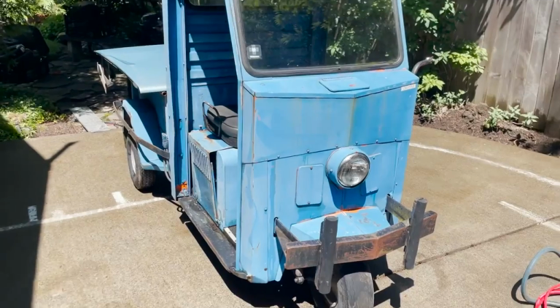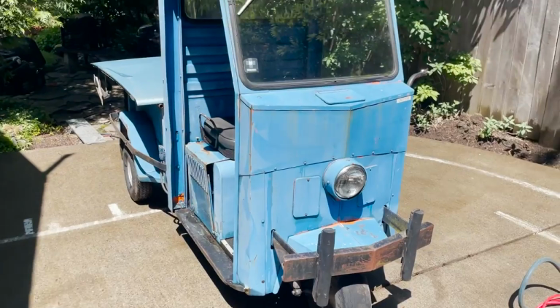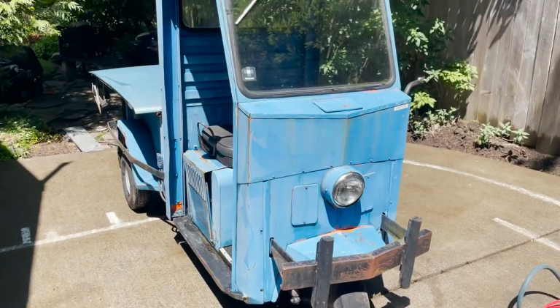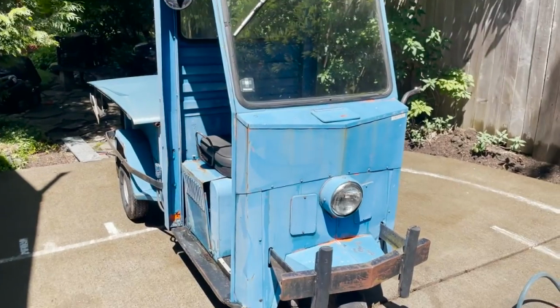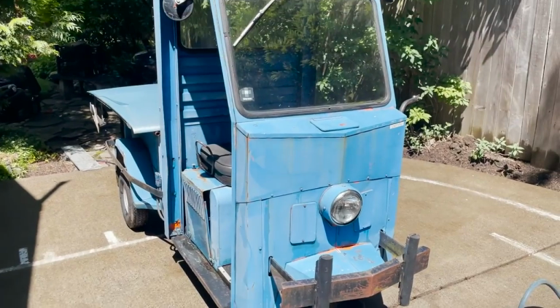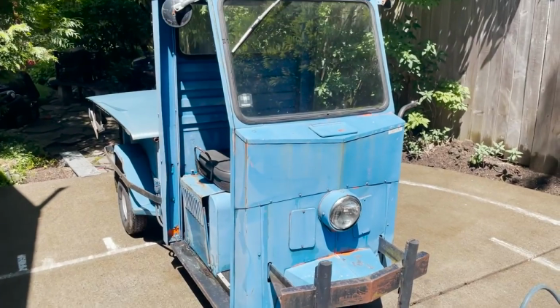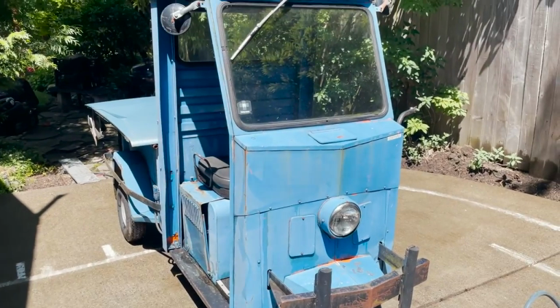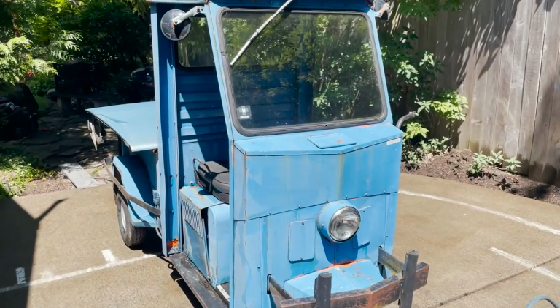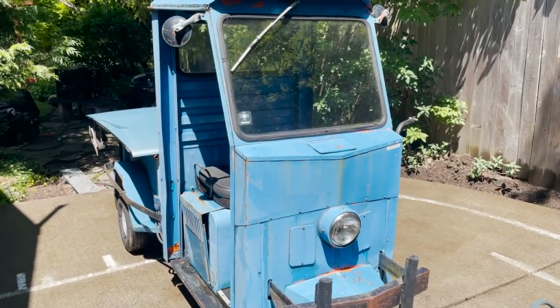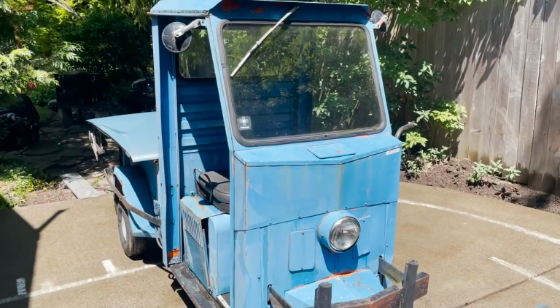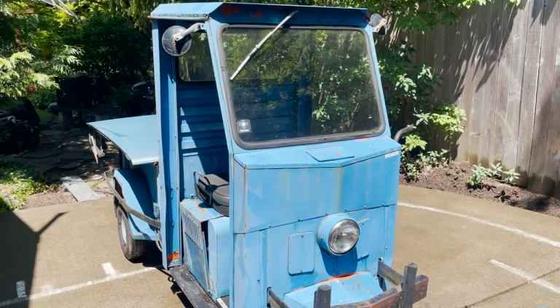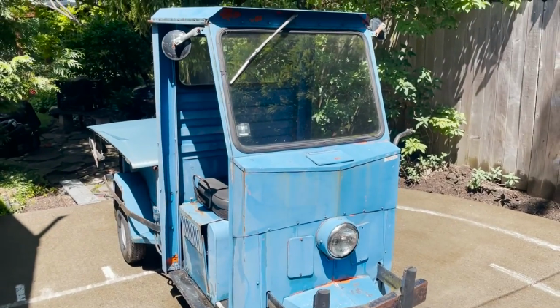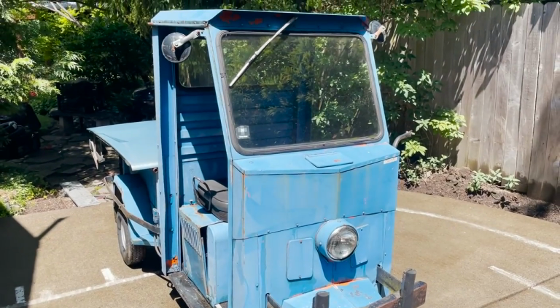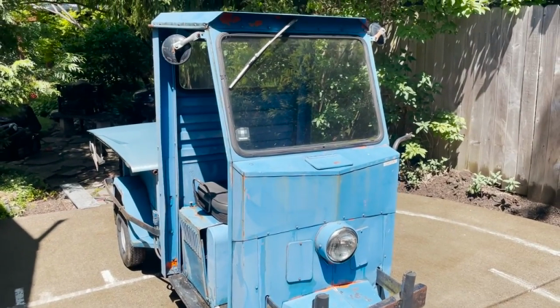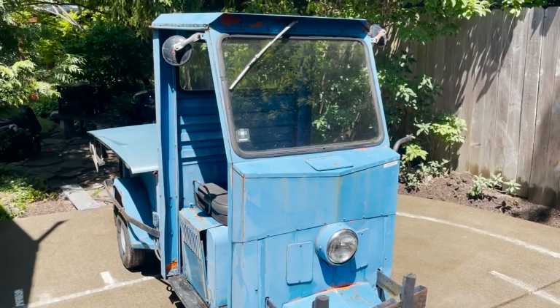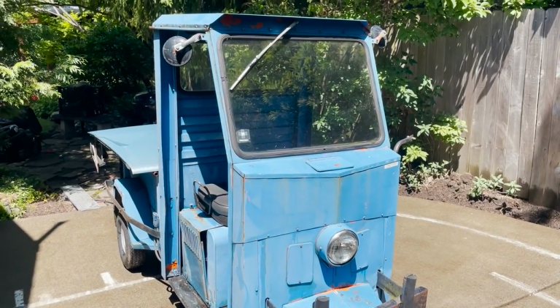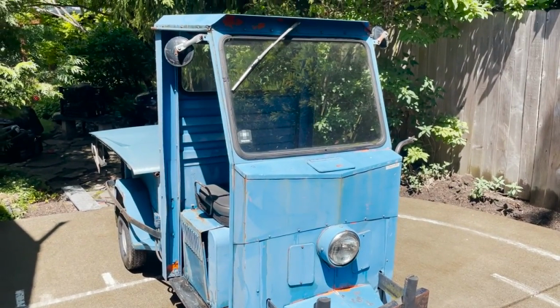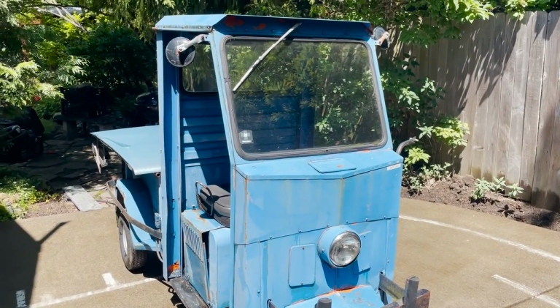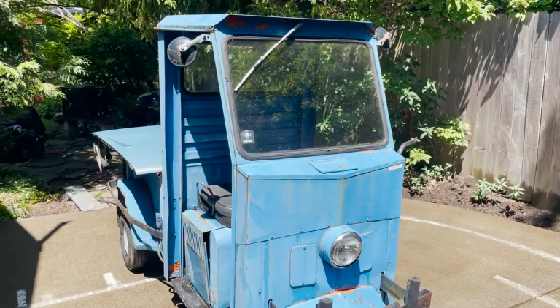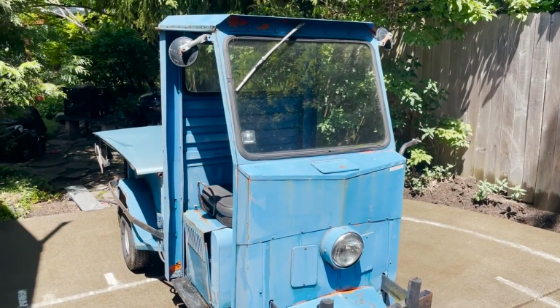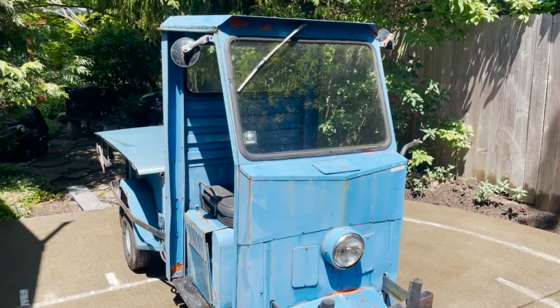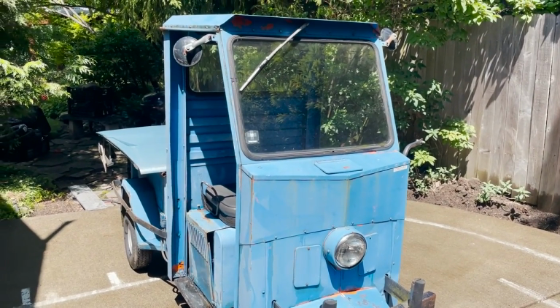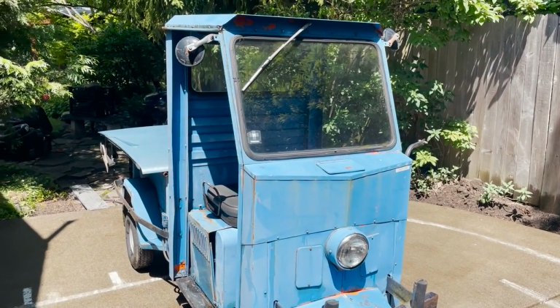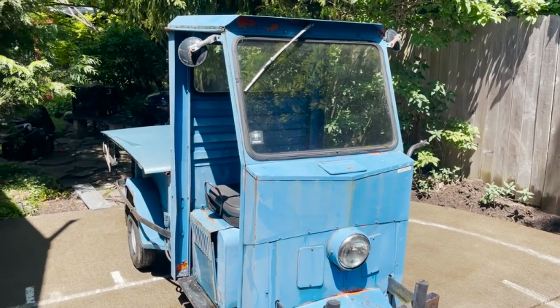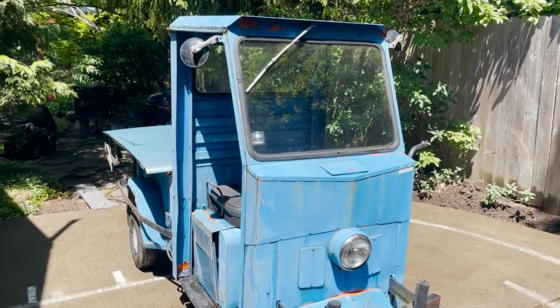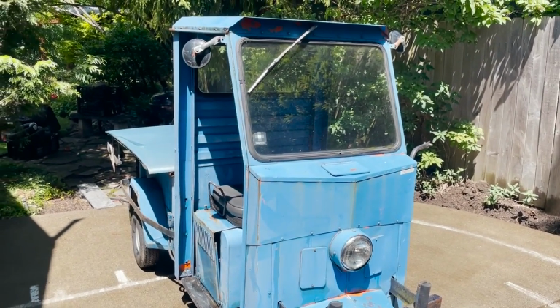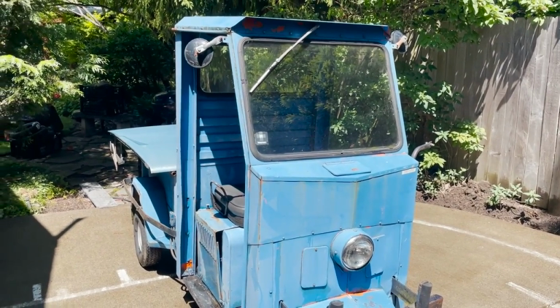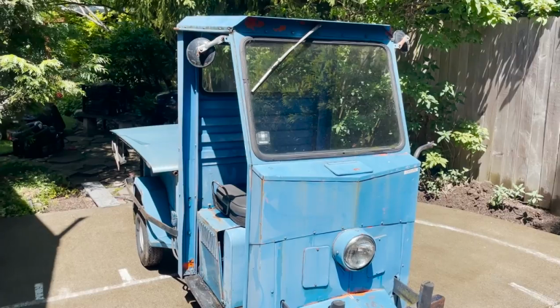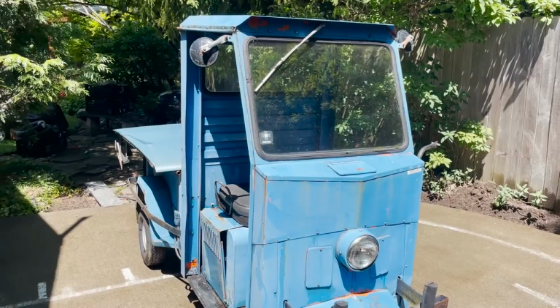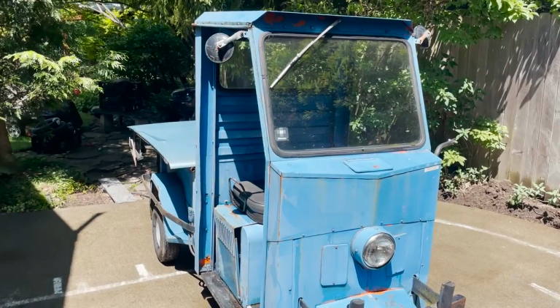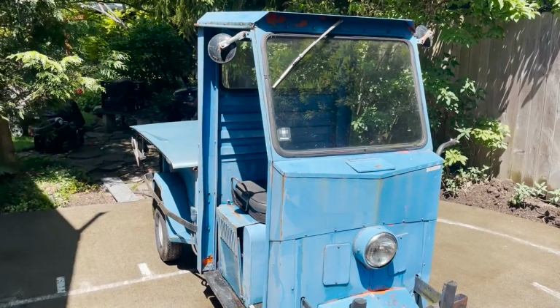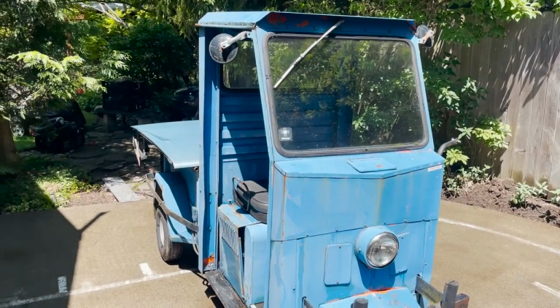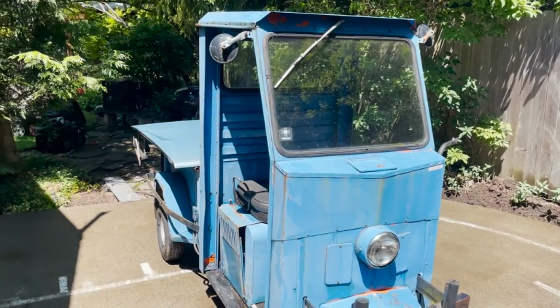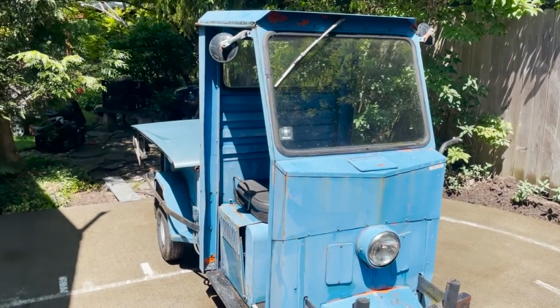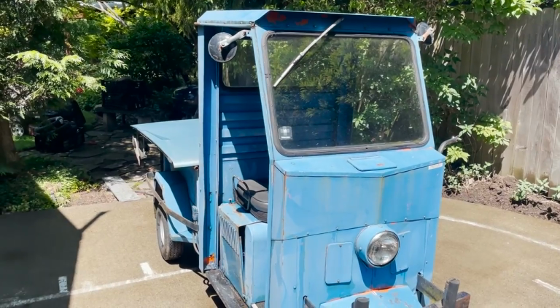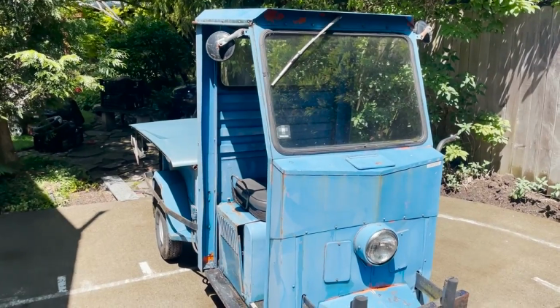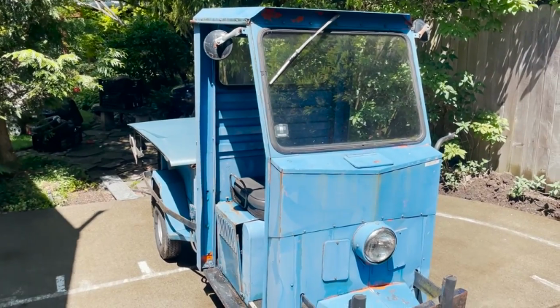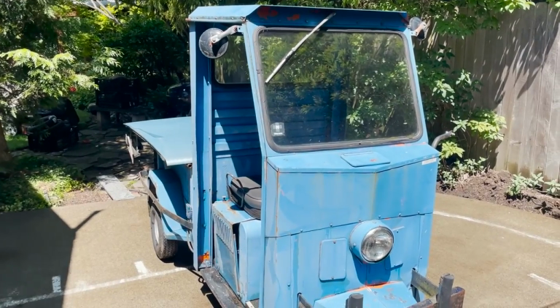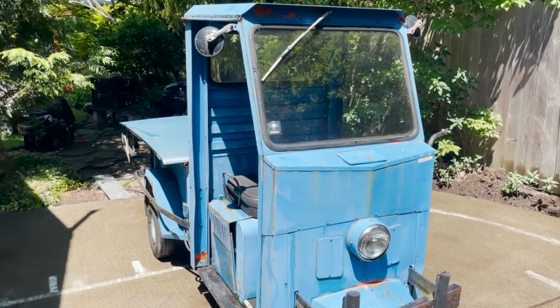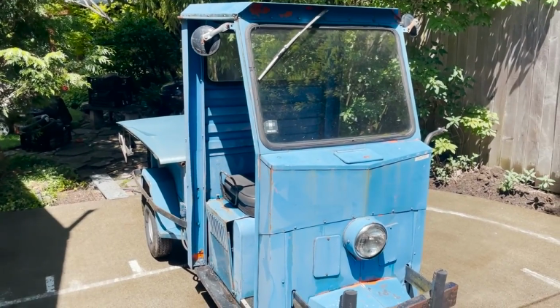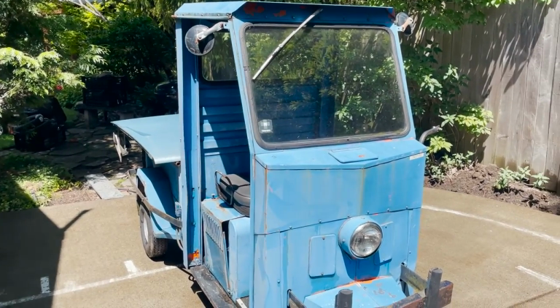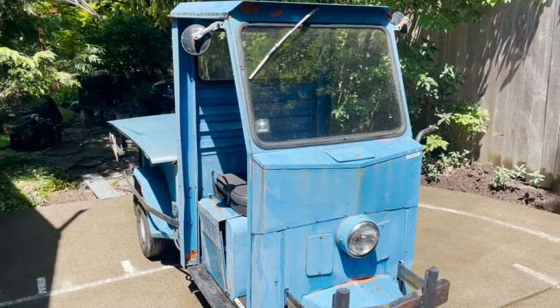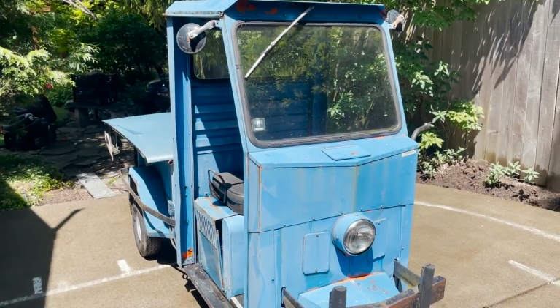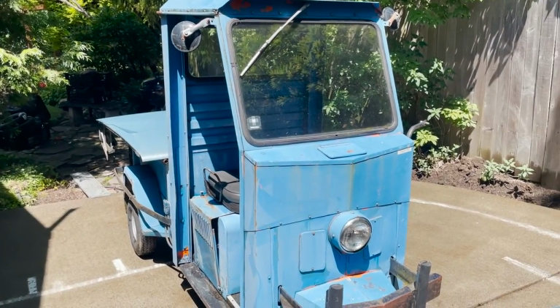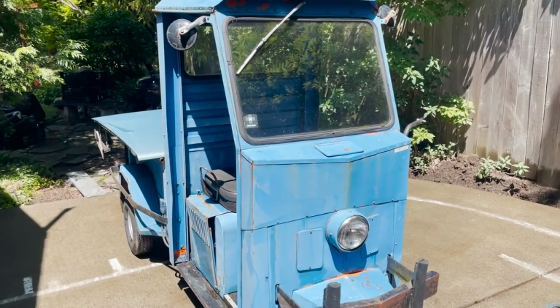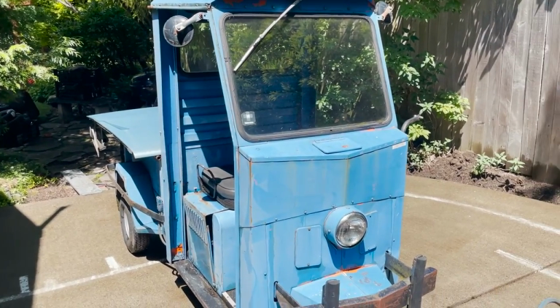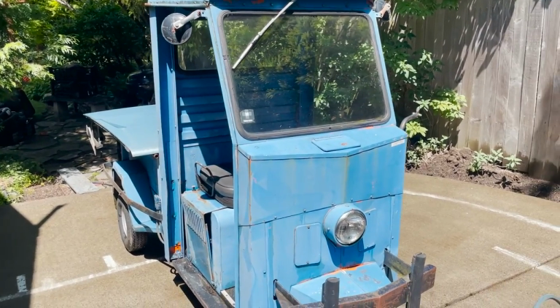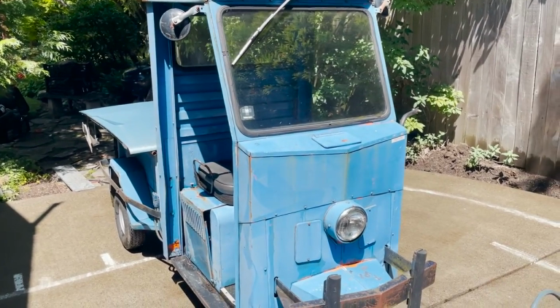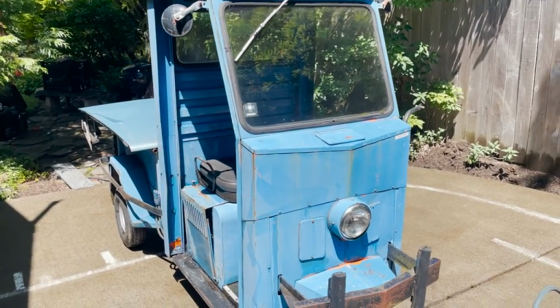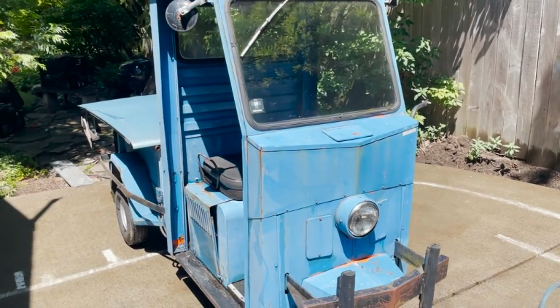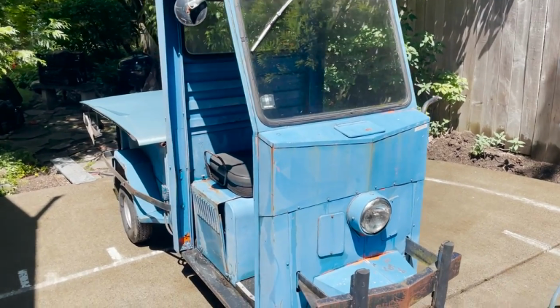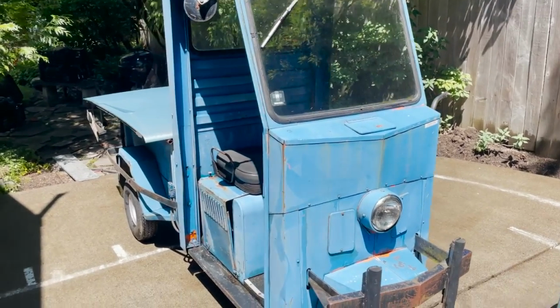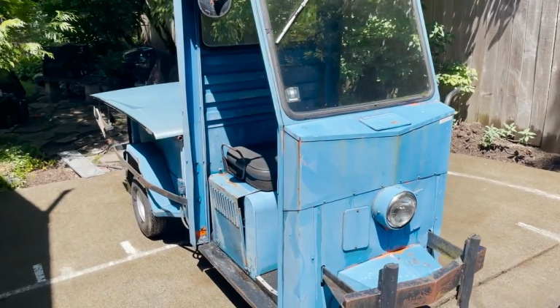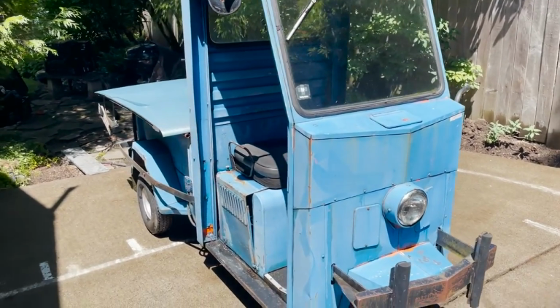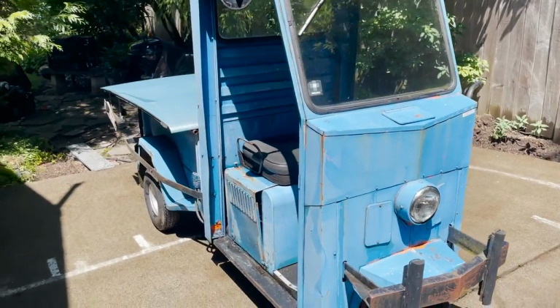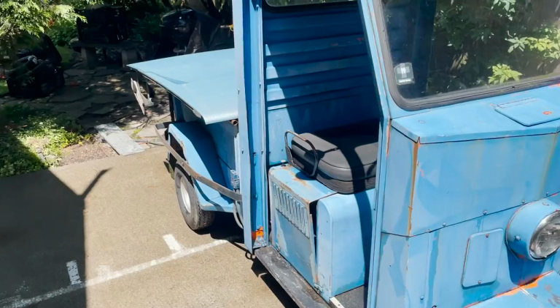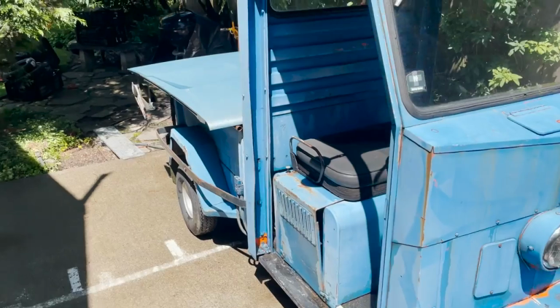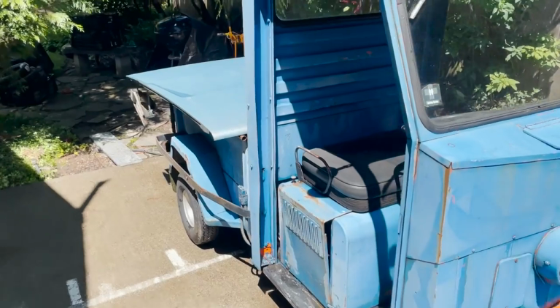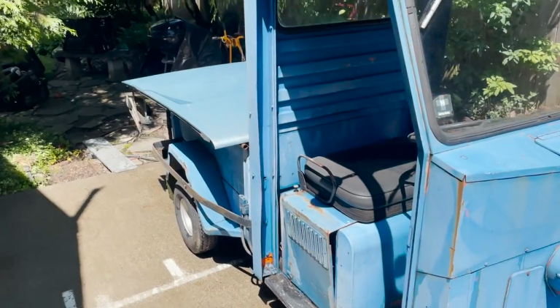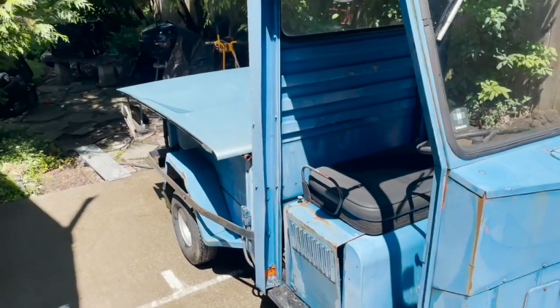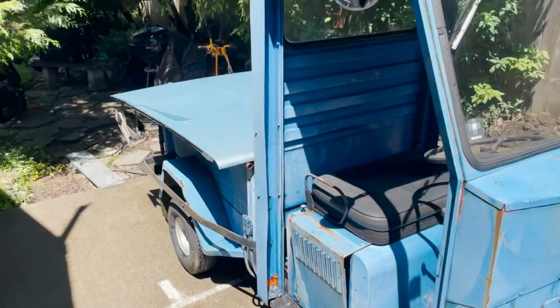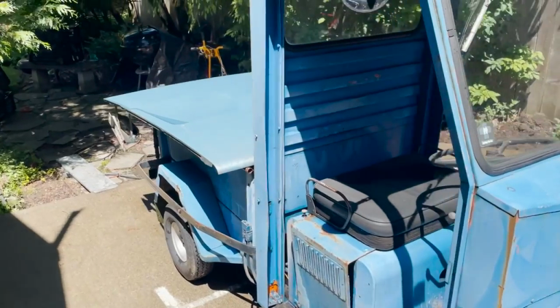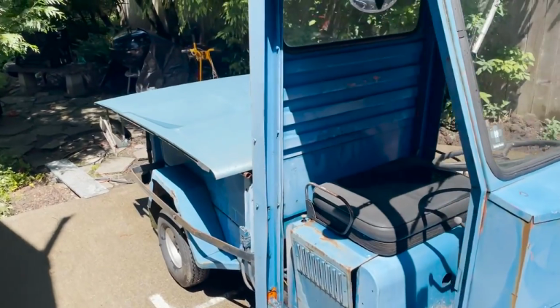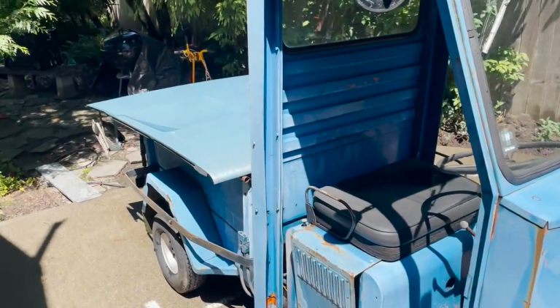I've had lots of different visions for this thing — ice cream truck, food truck, something like that. I think that would be cool. Or even a little mobile mechanic setup.